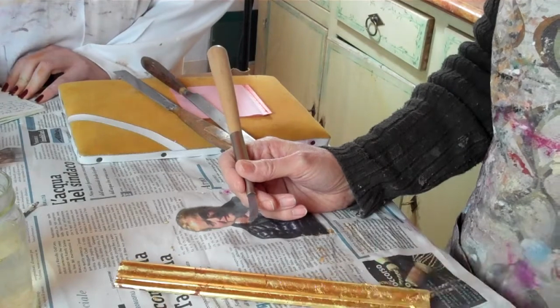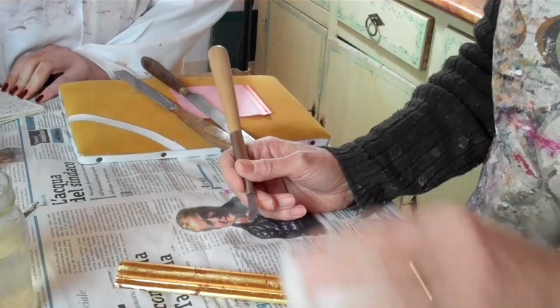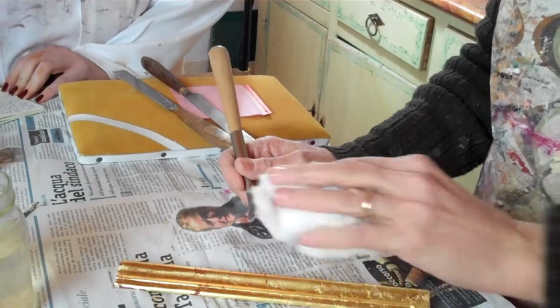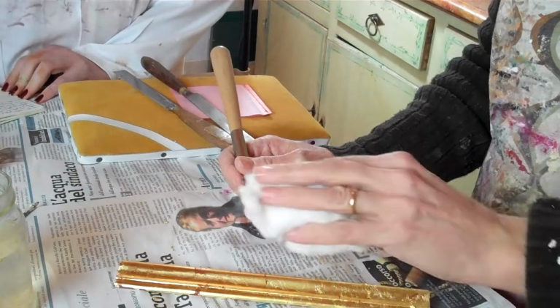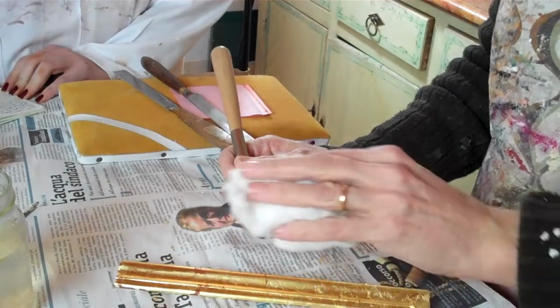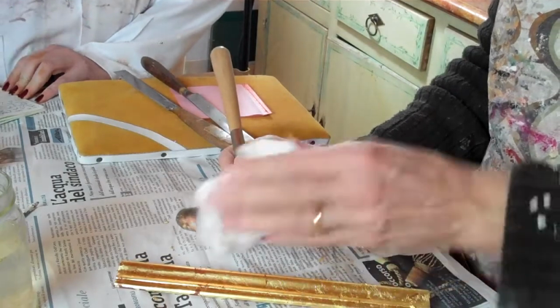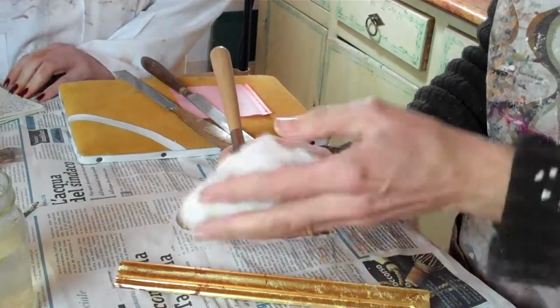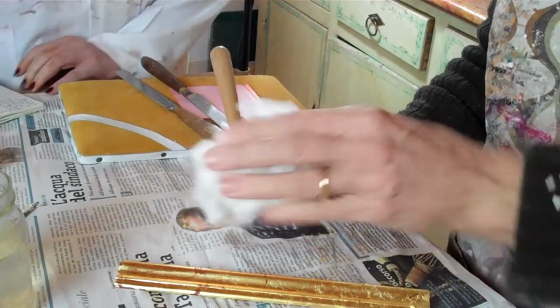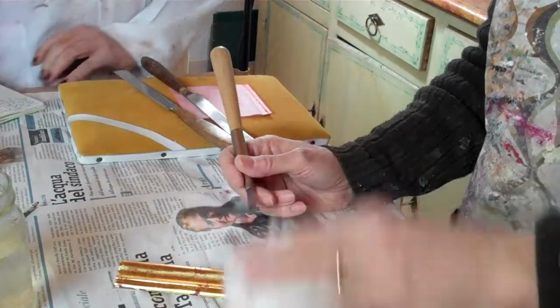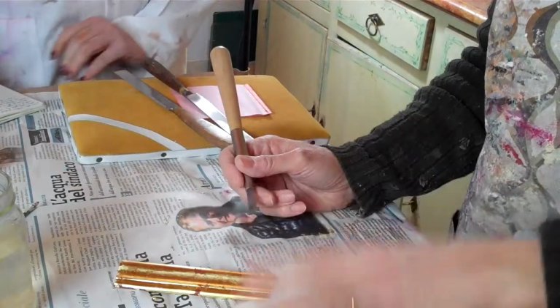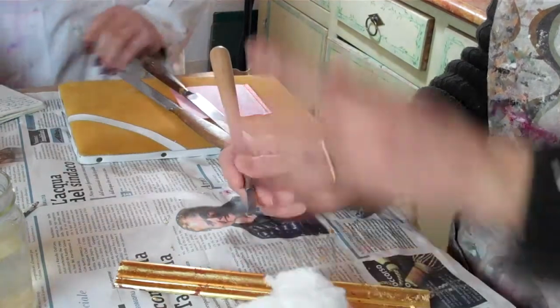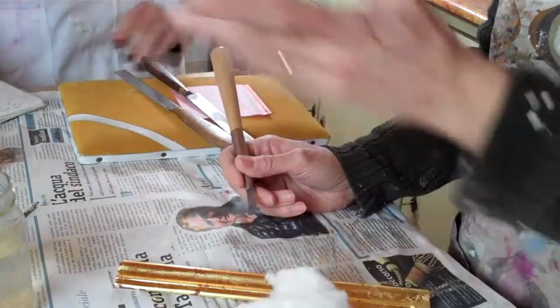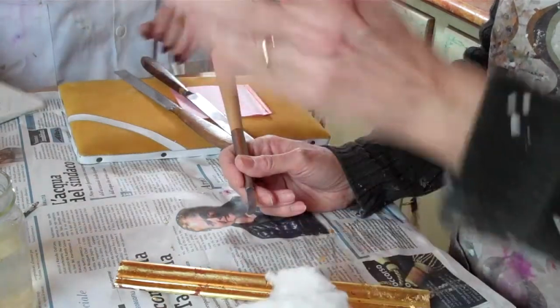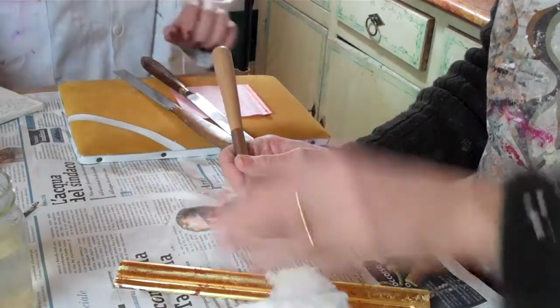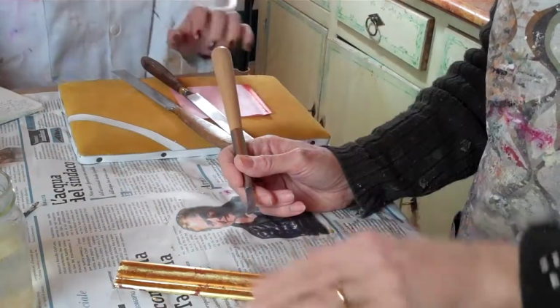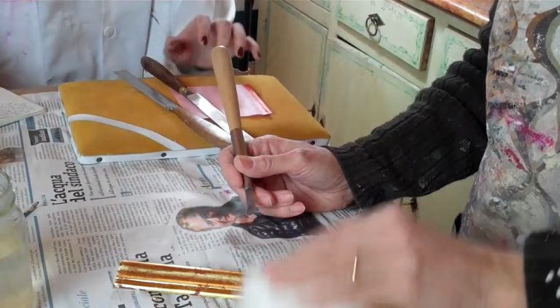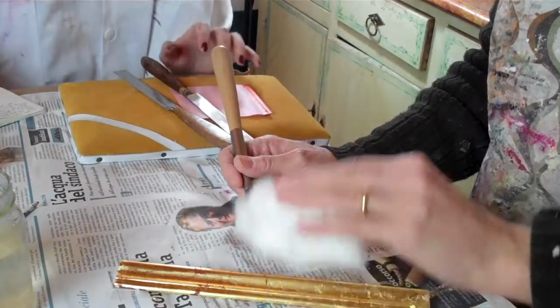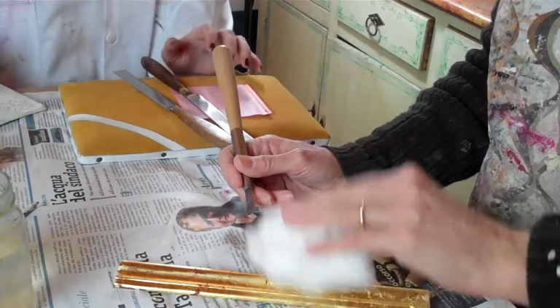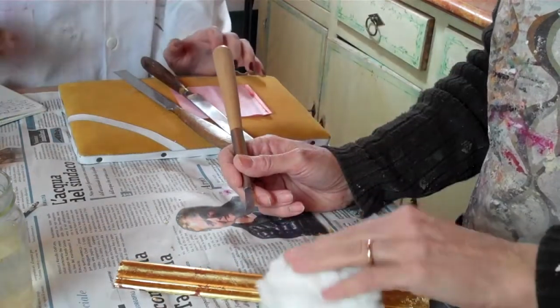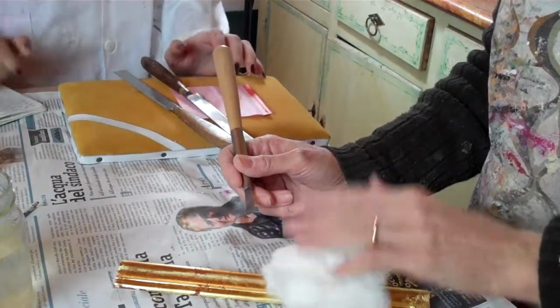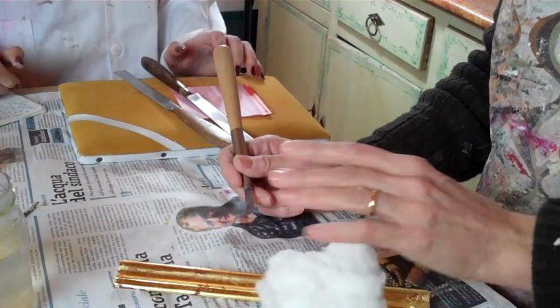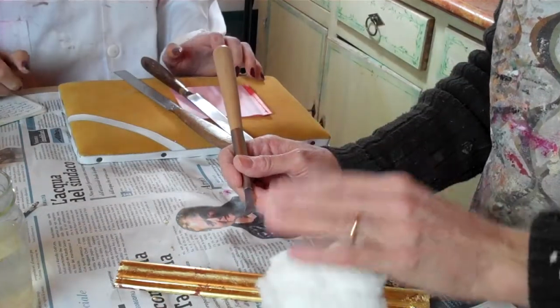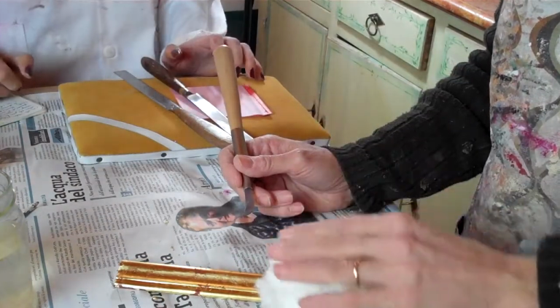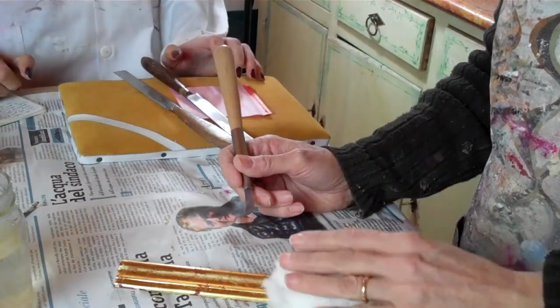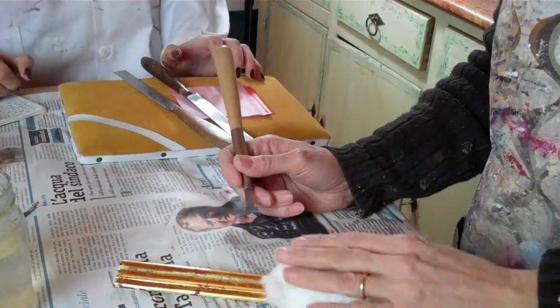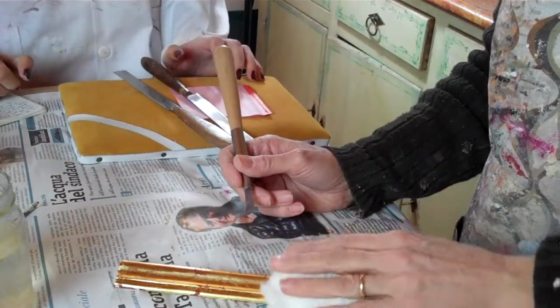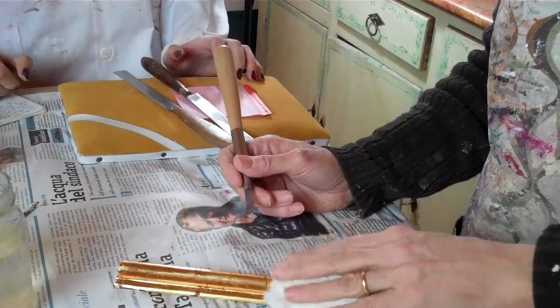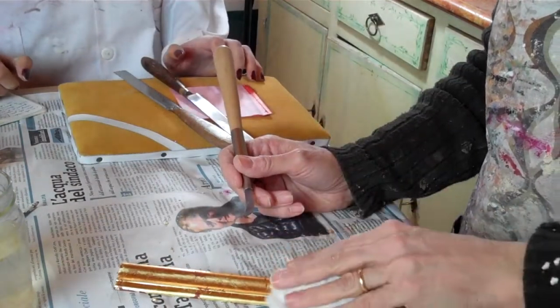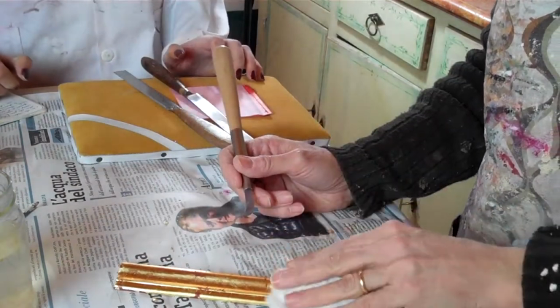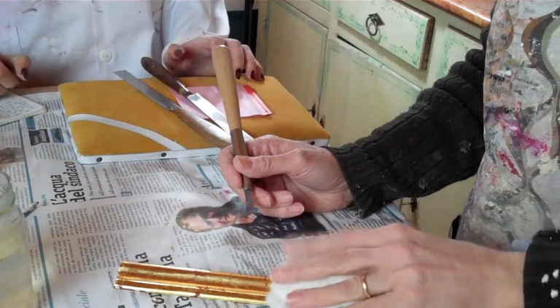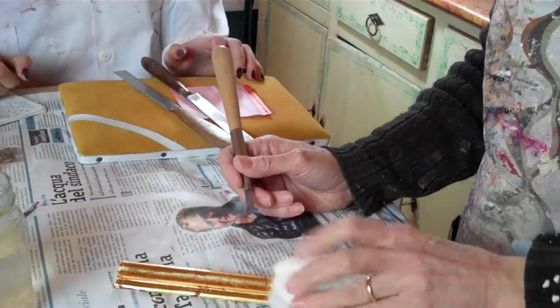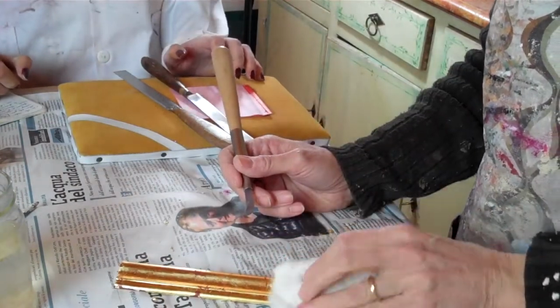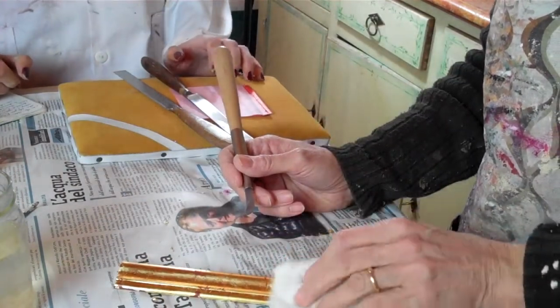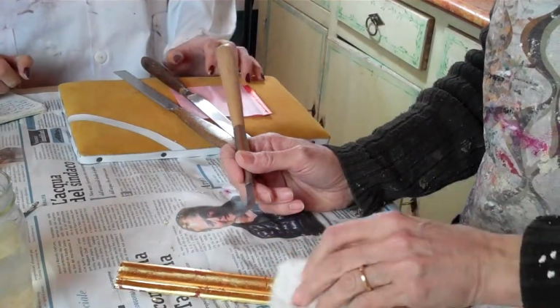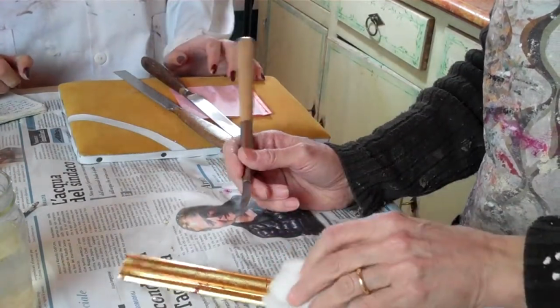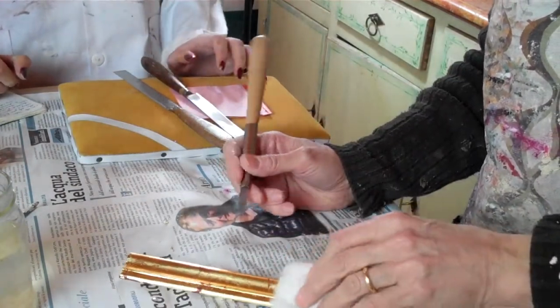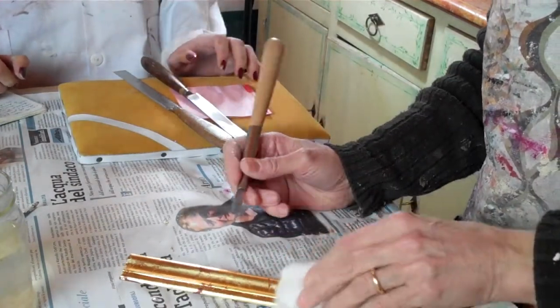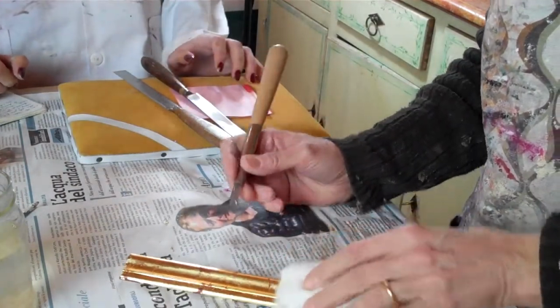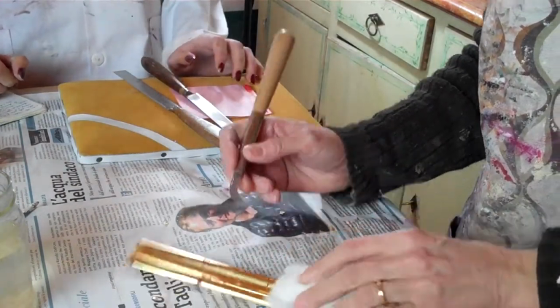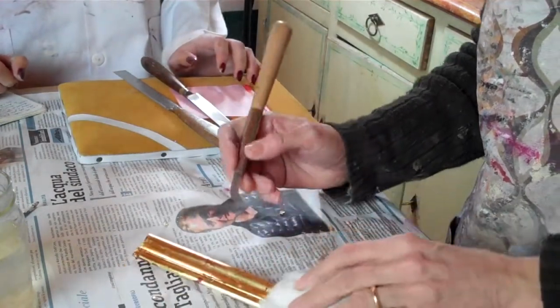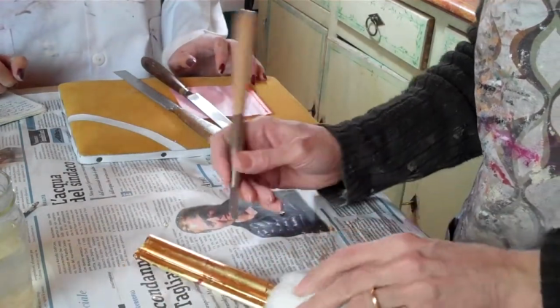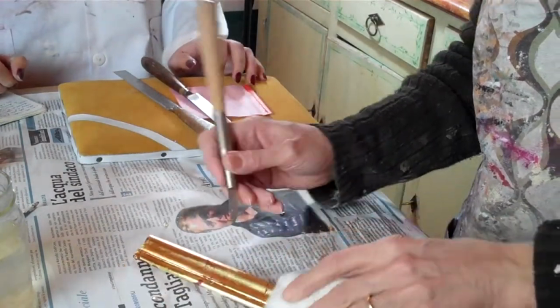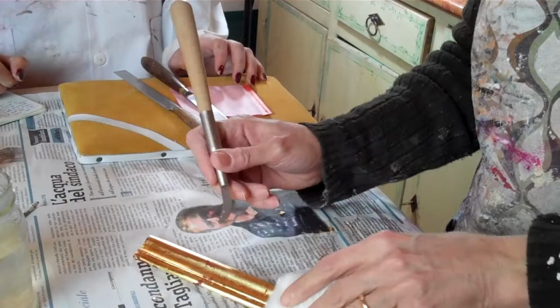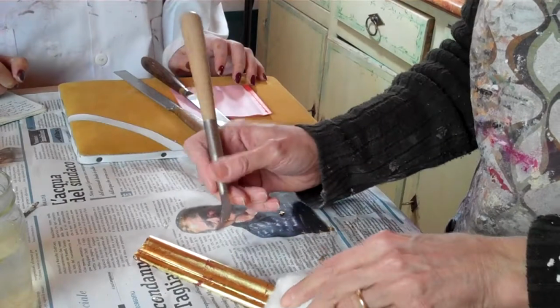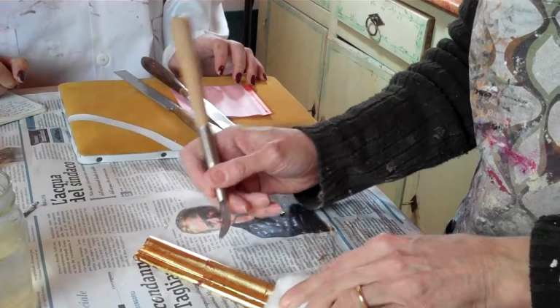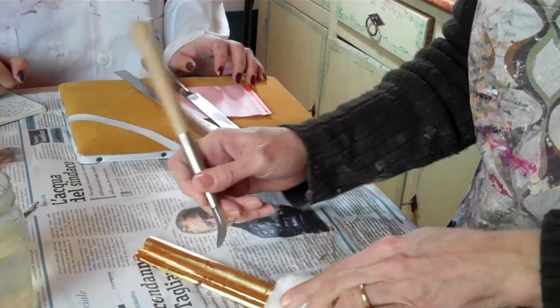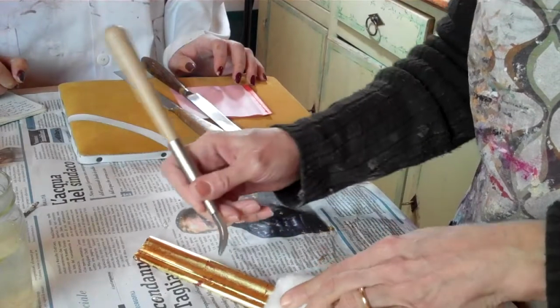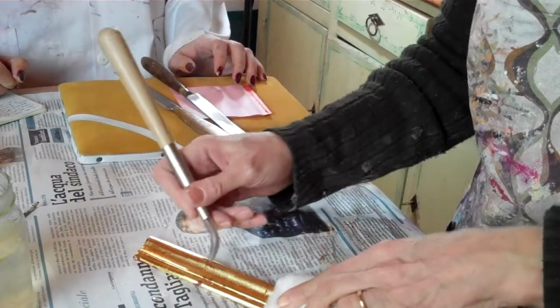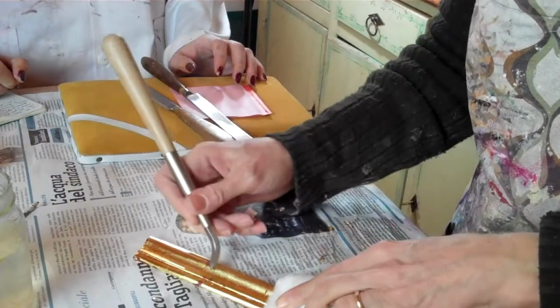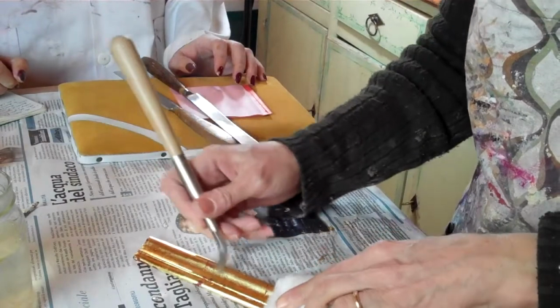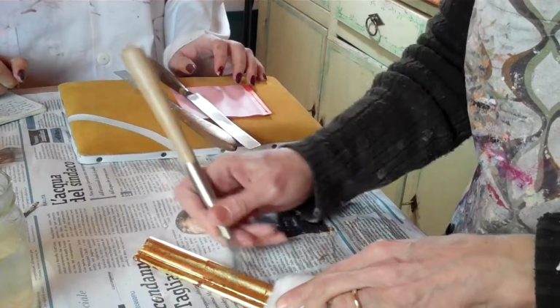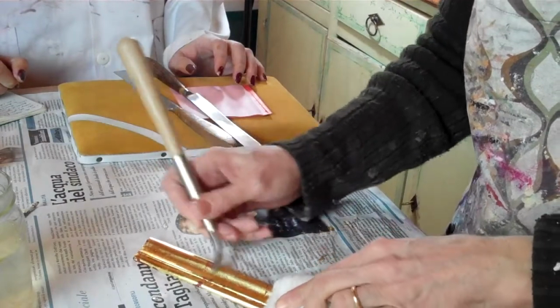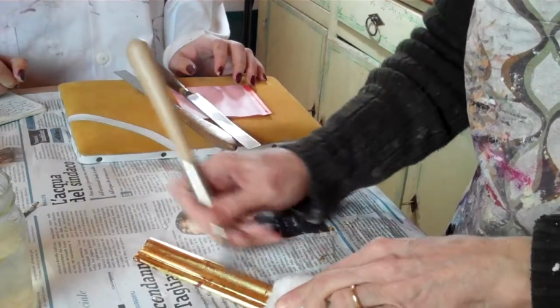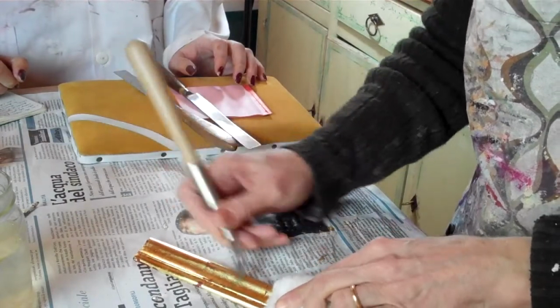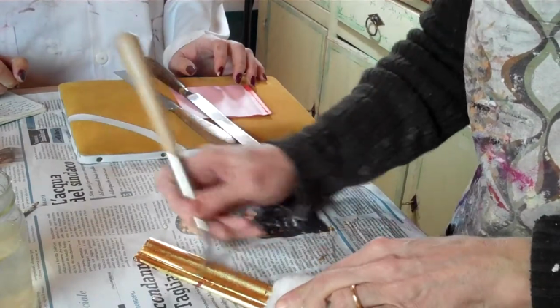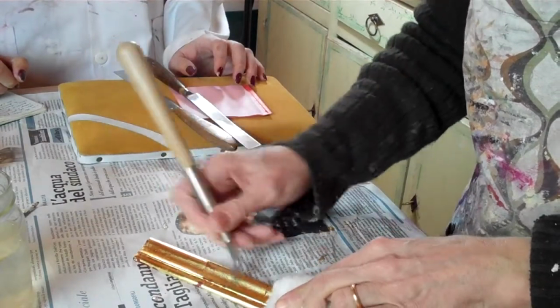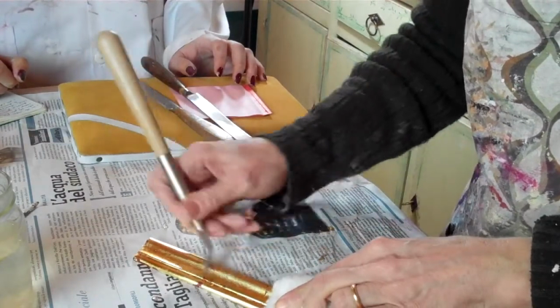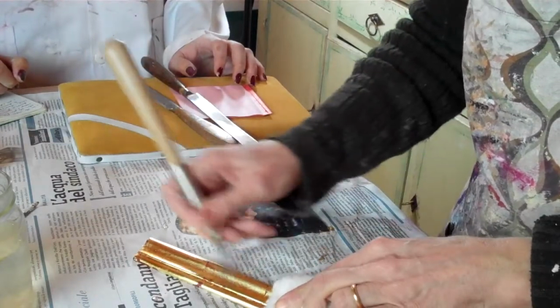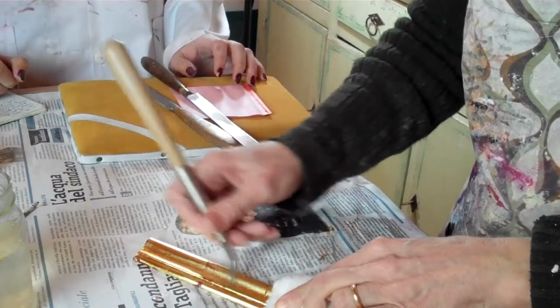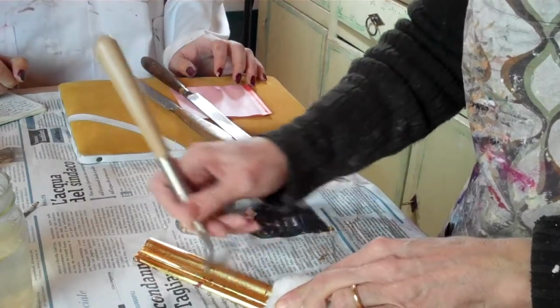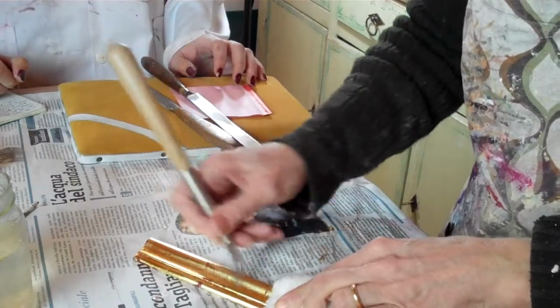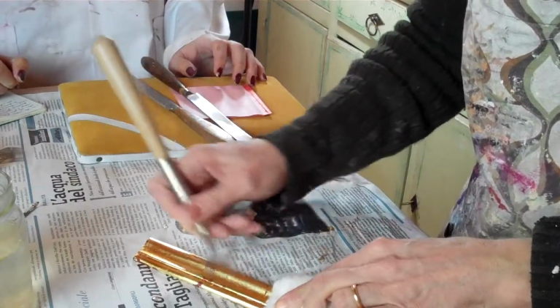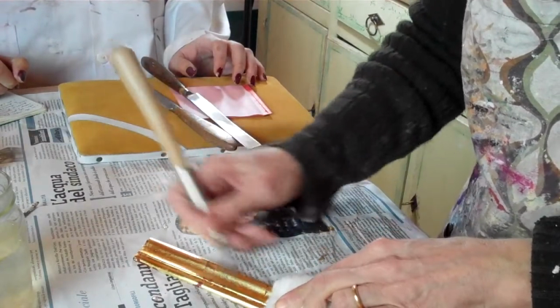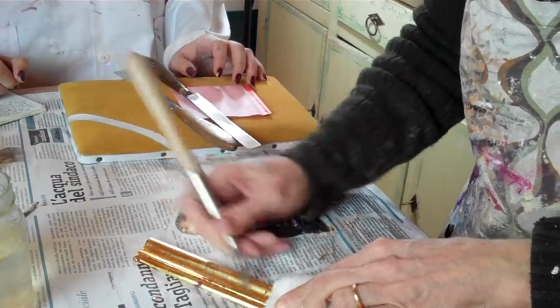Also, if you don't press it down... it's not a good idea to touch it with your hands — I have a bad habit. It's better to use cotton or a cotton glove.